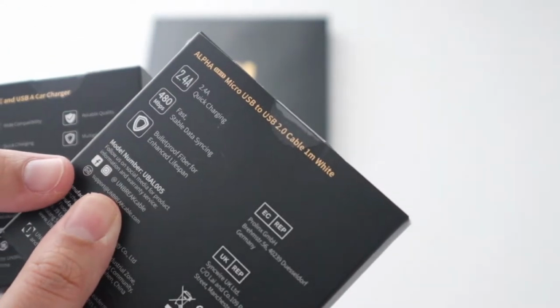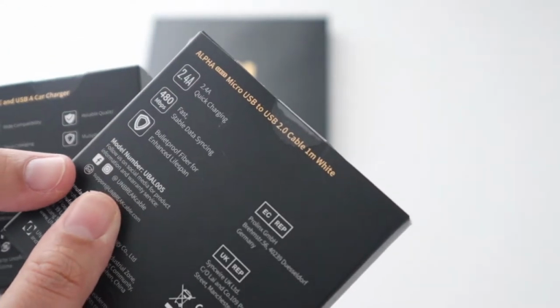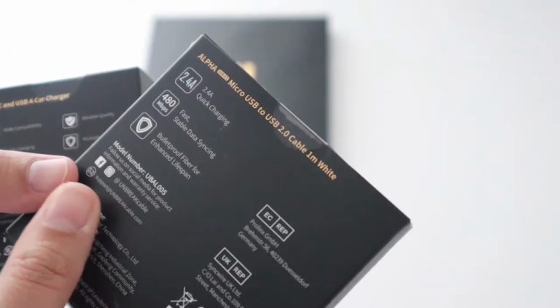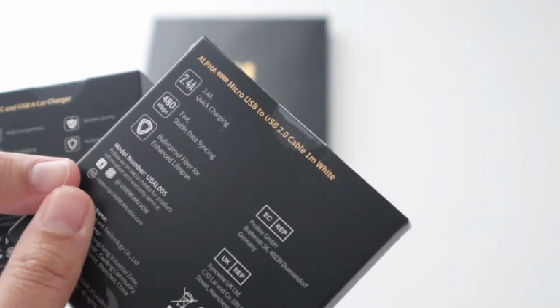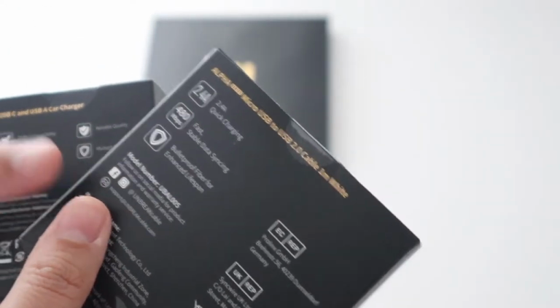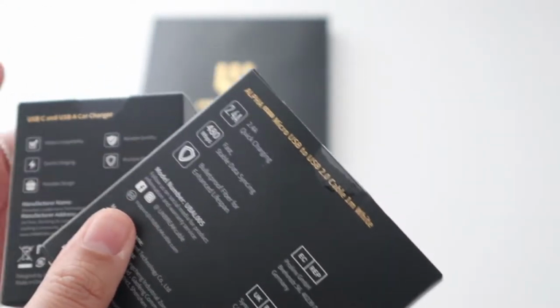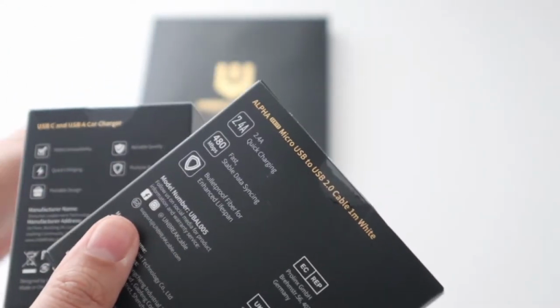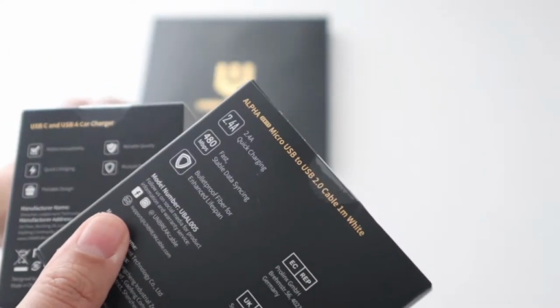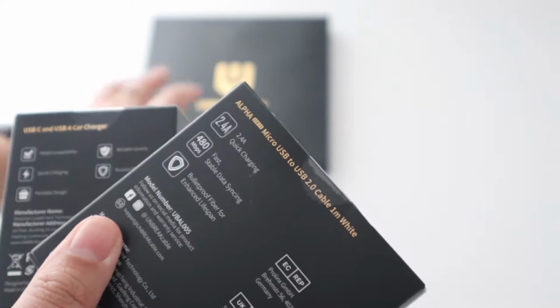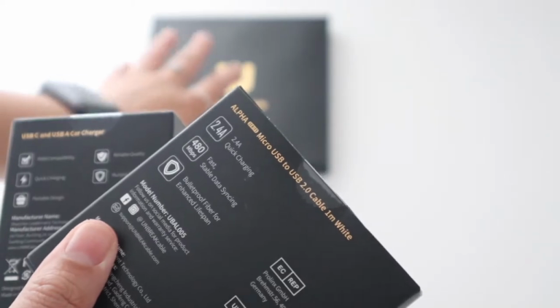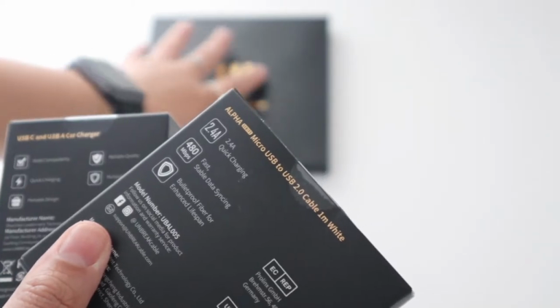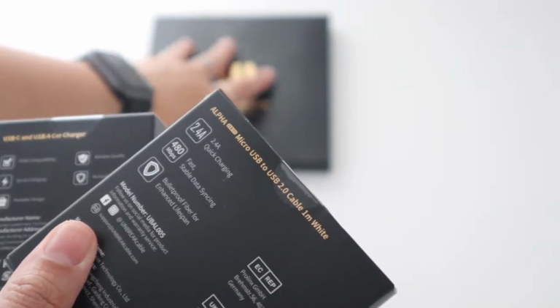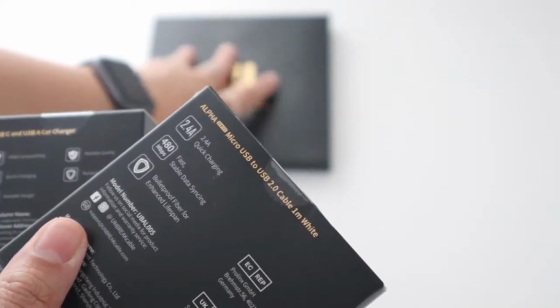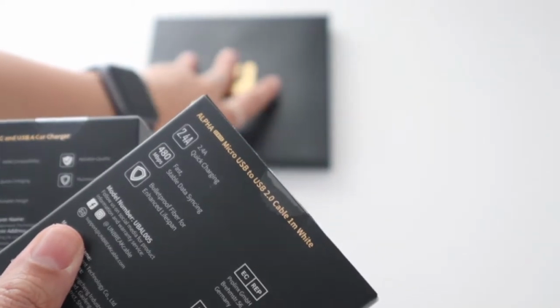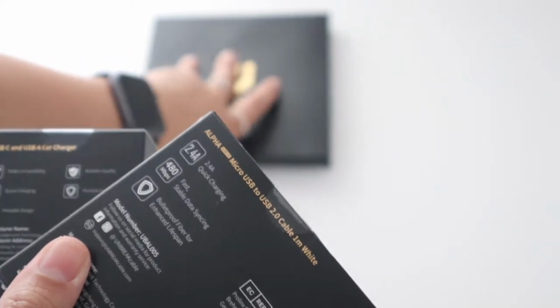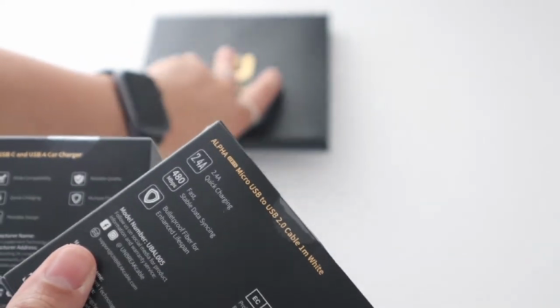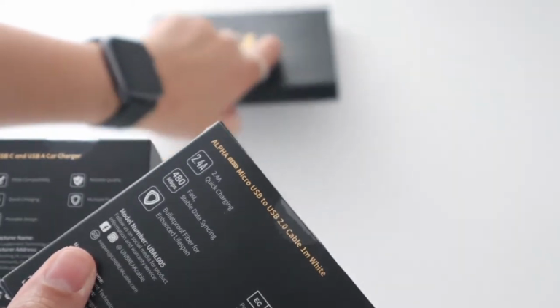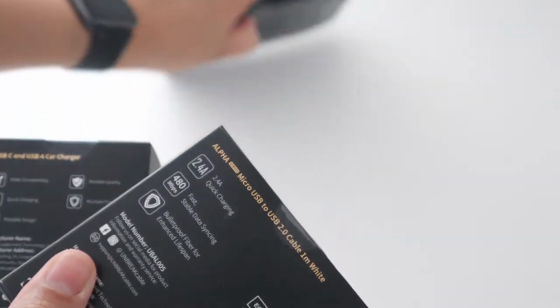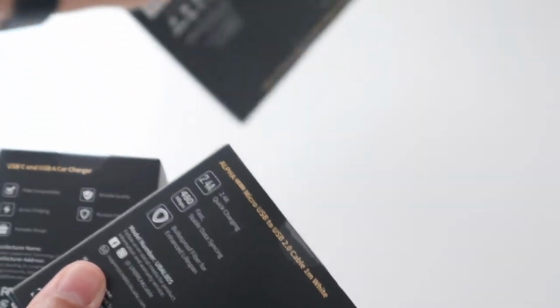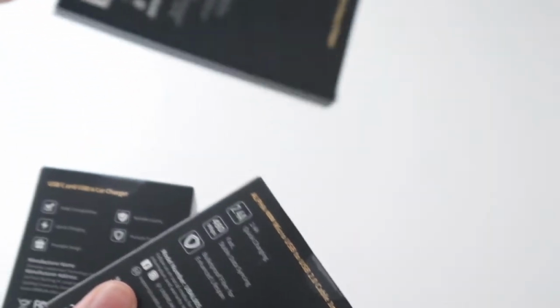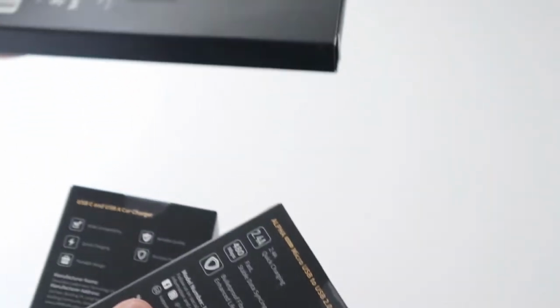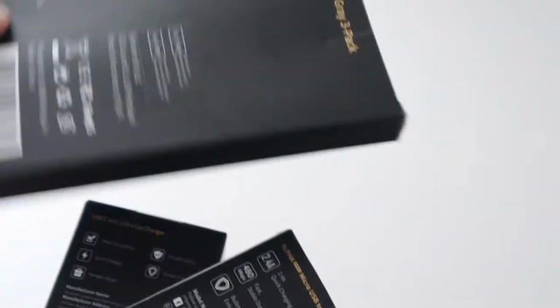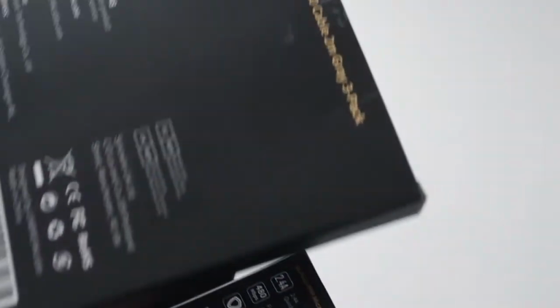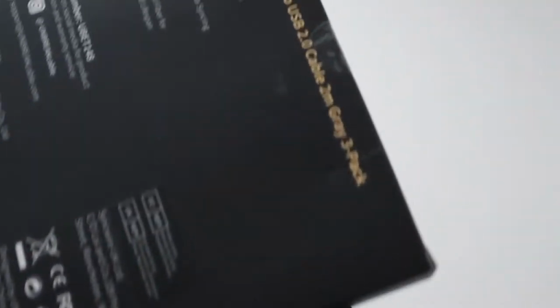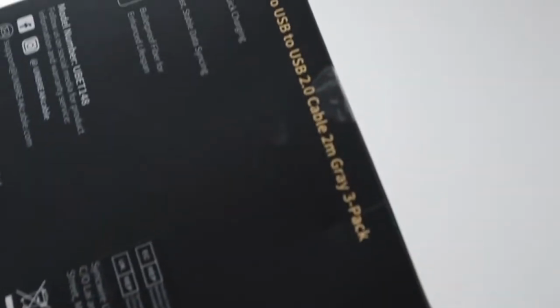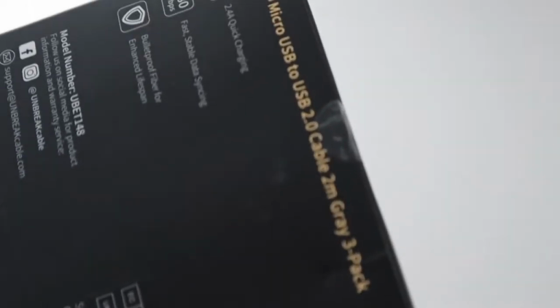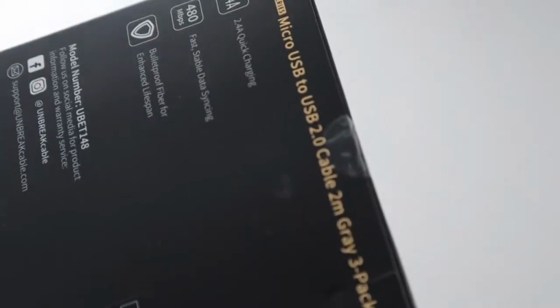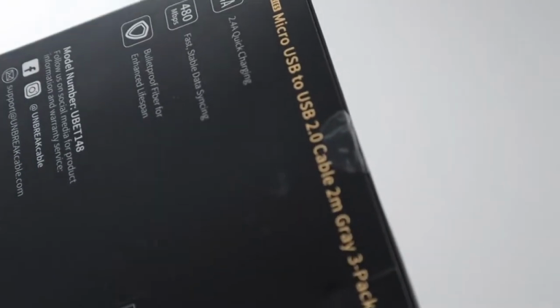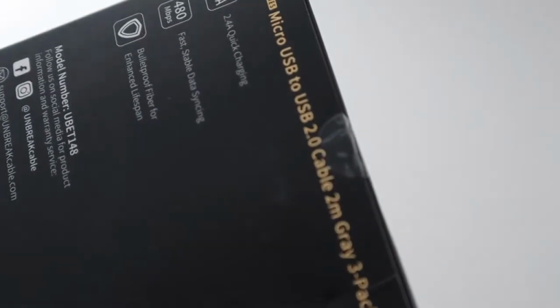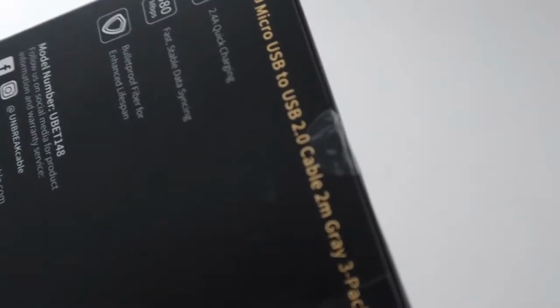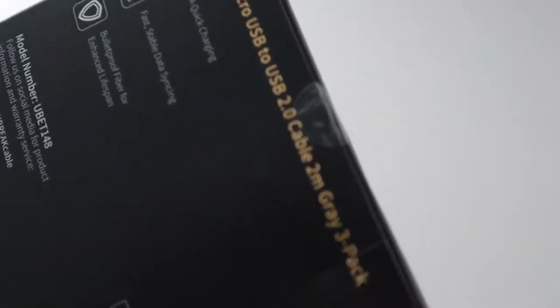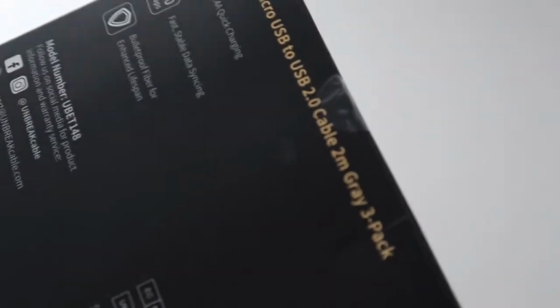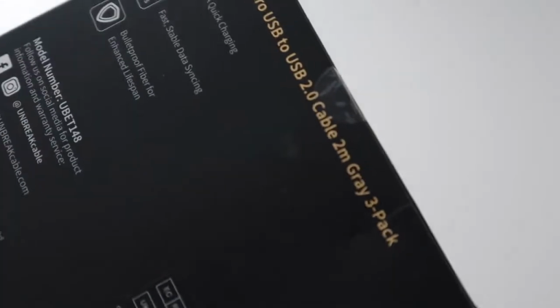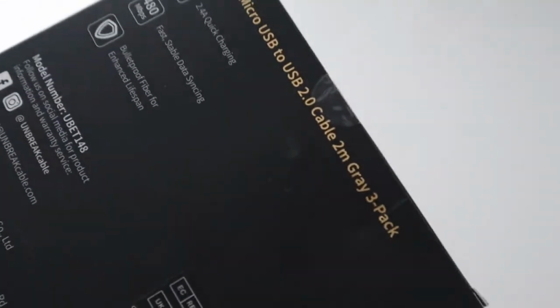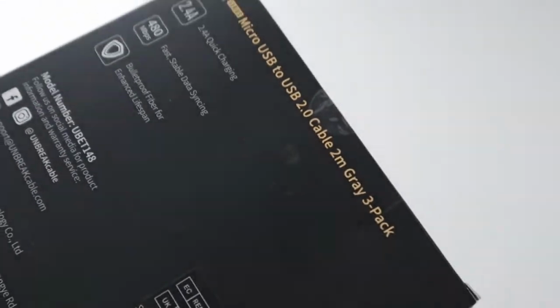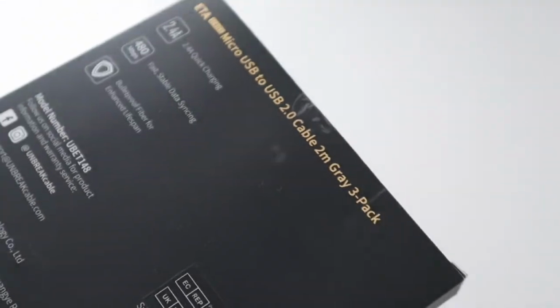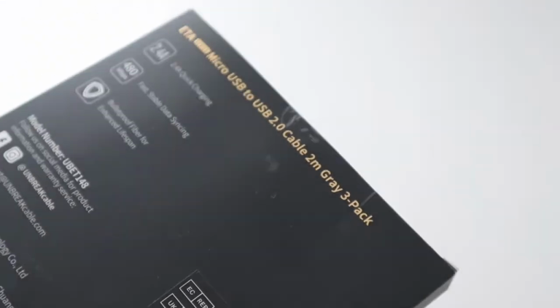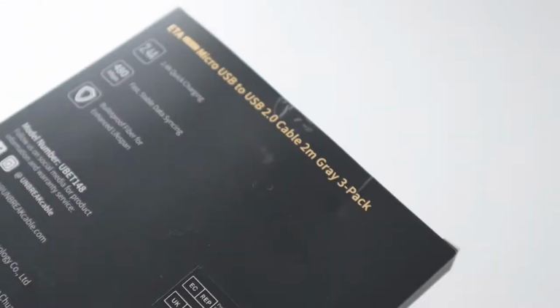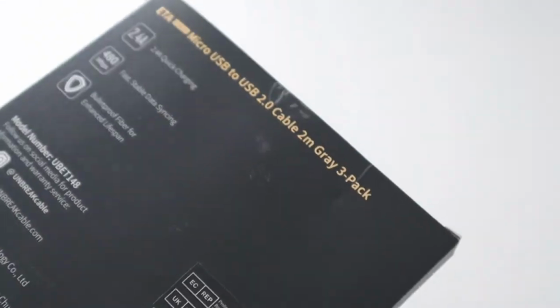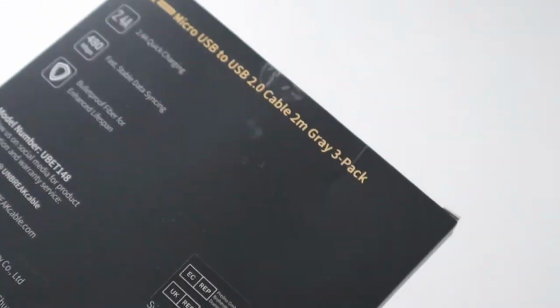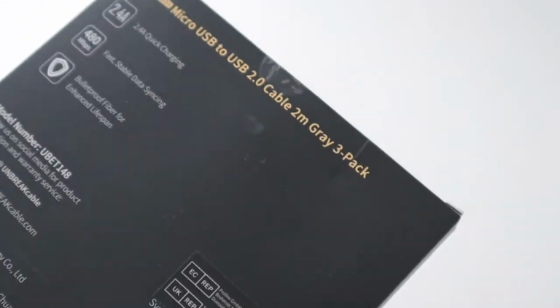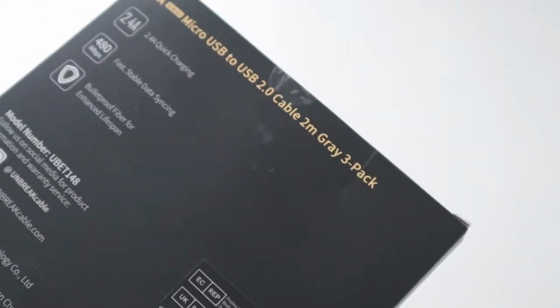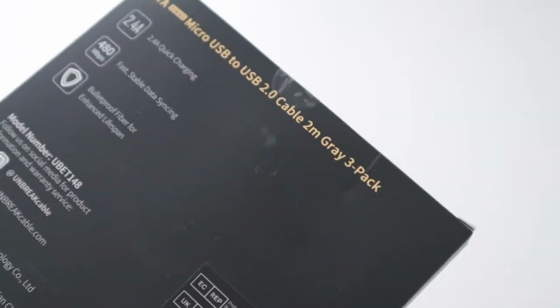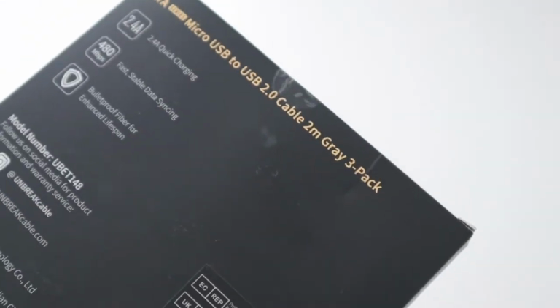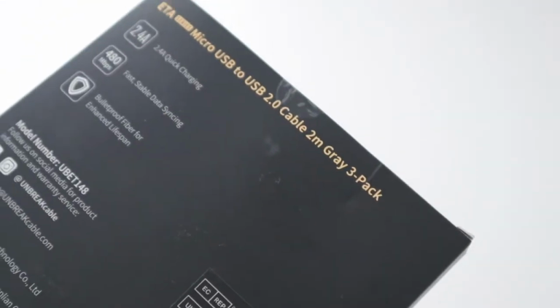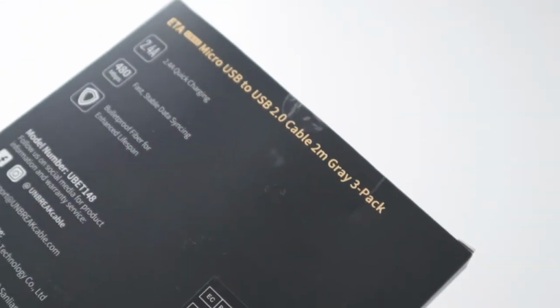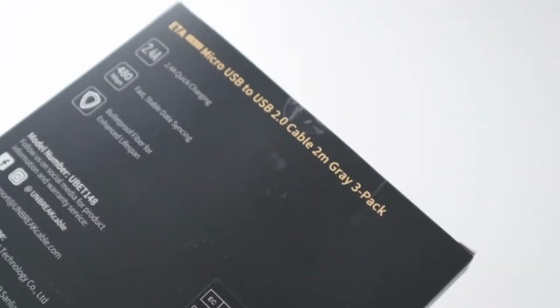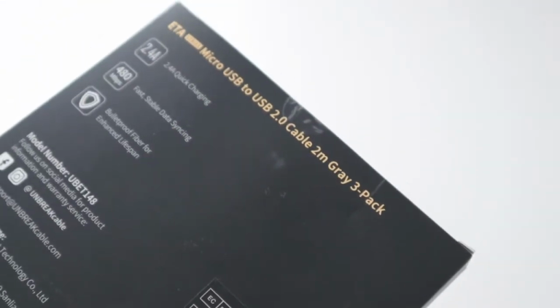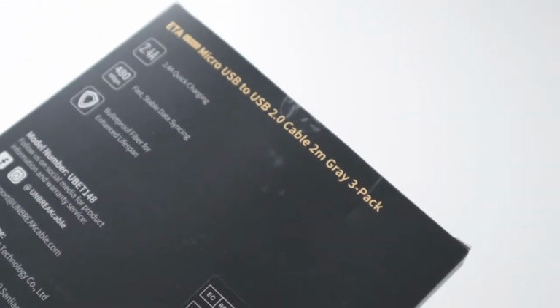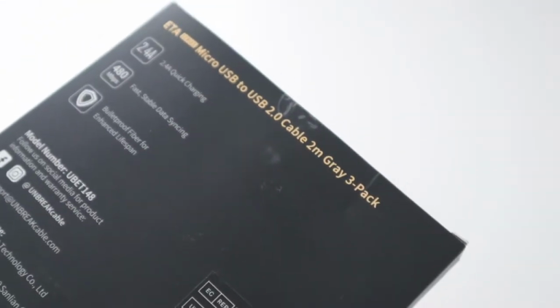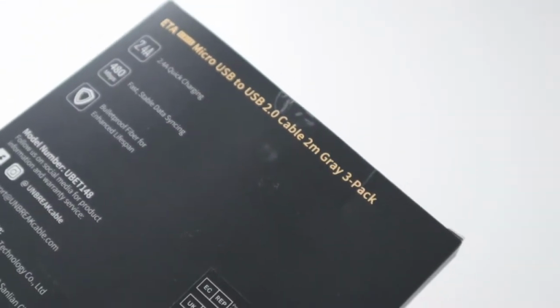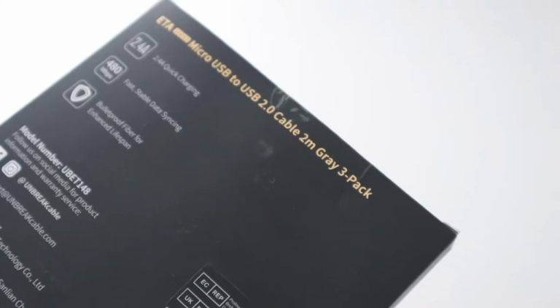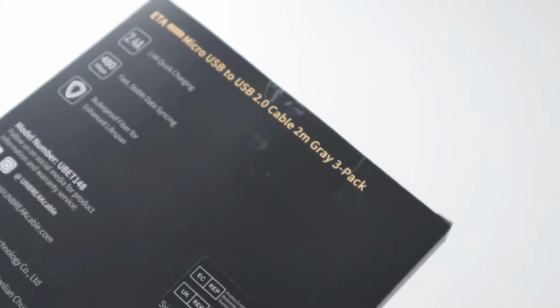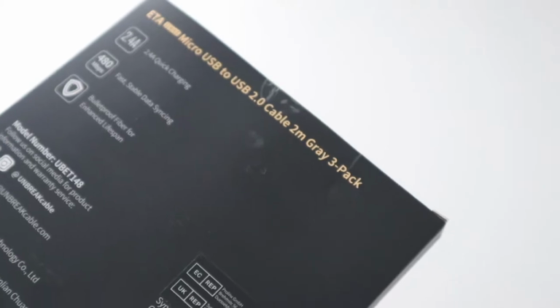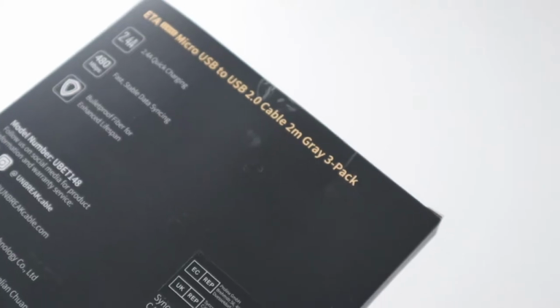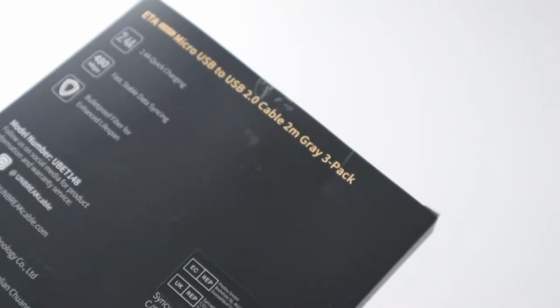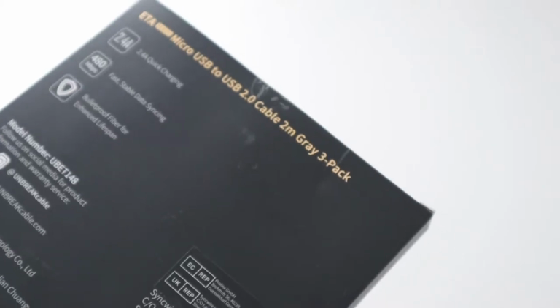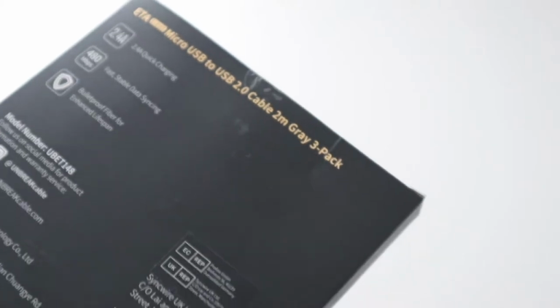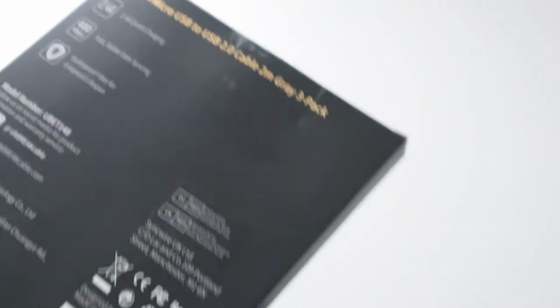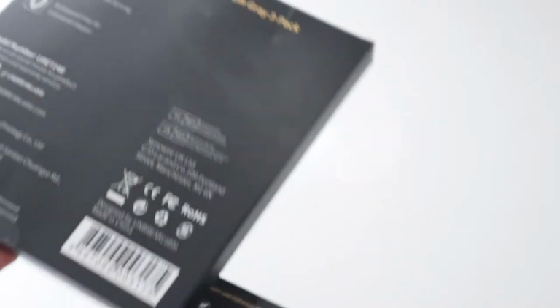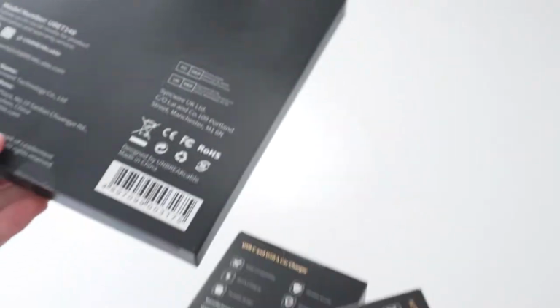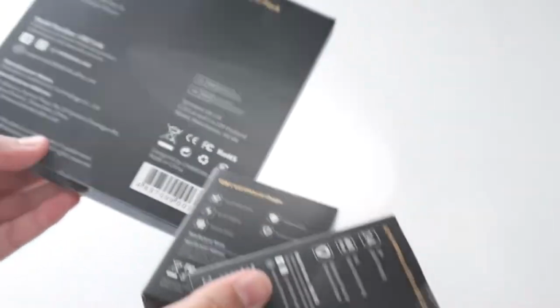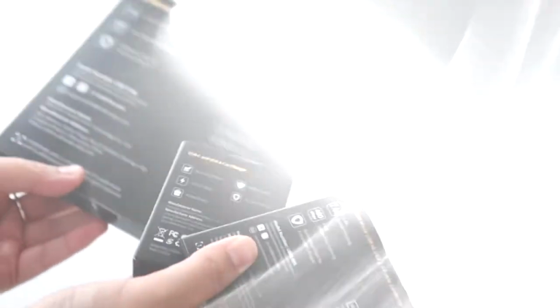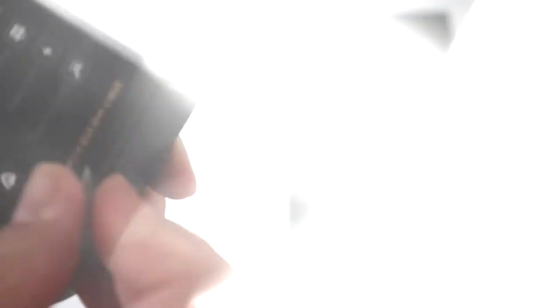Next I've got a micro USB cable to go with it. It's one meter long but that's long enough. I've also got a grey micro USB cable which comes in a three pack.